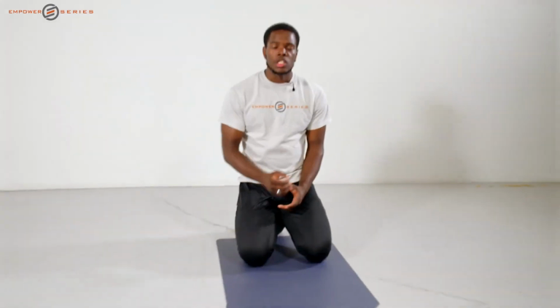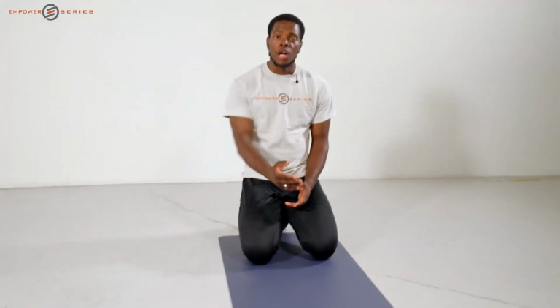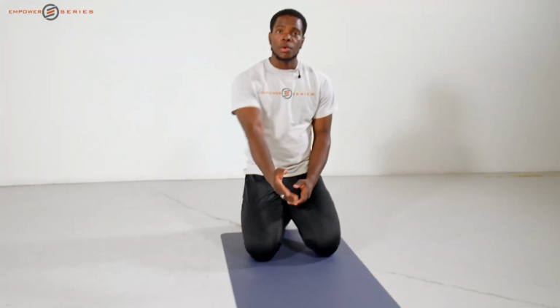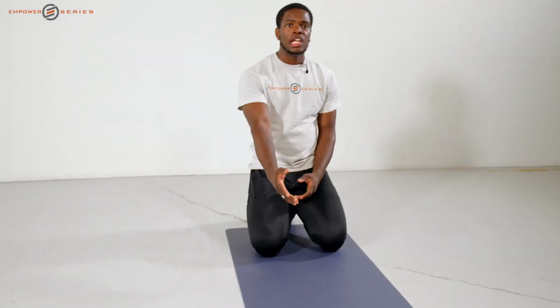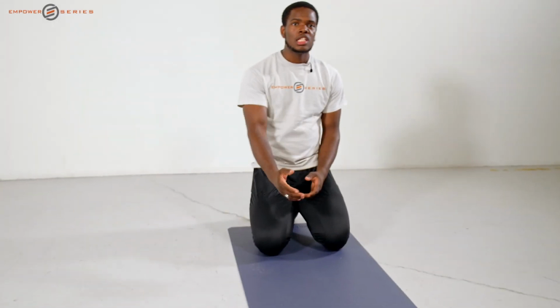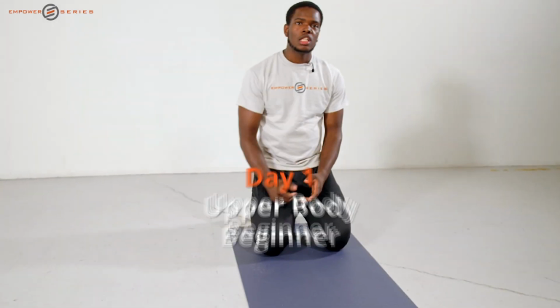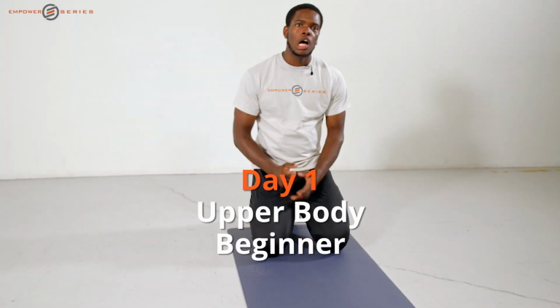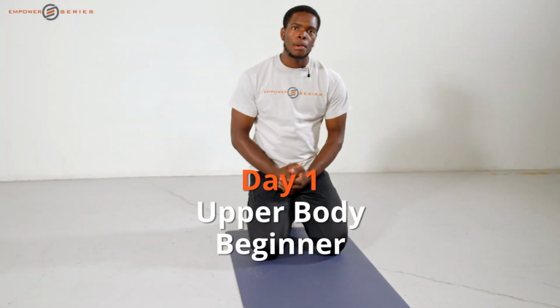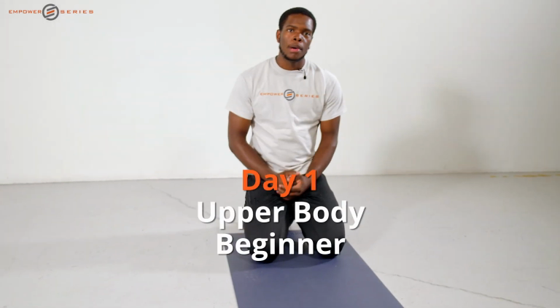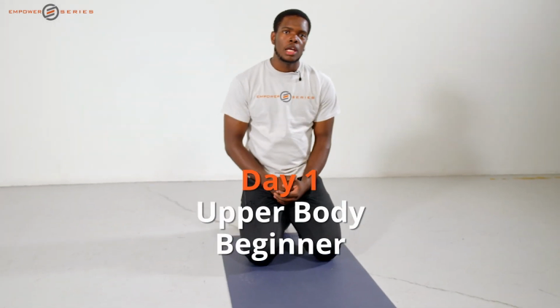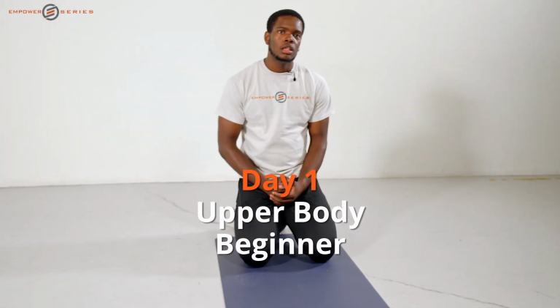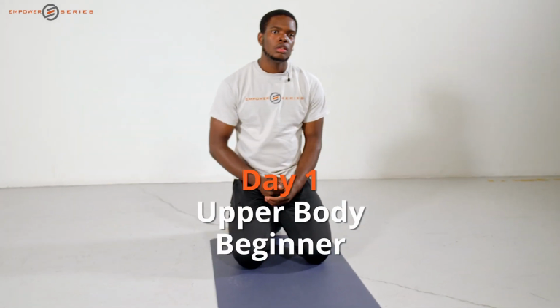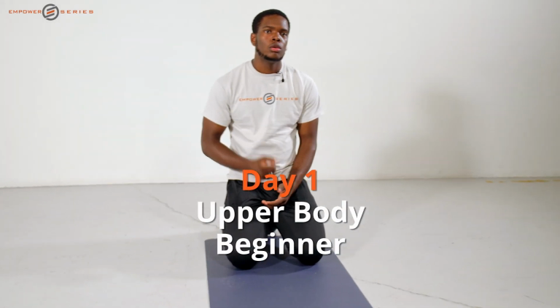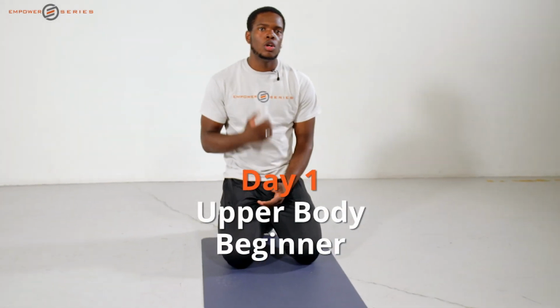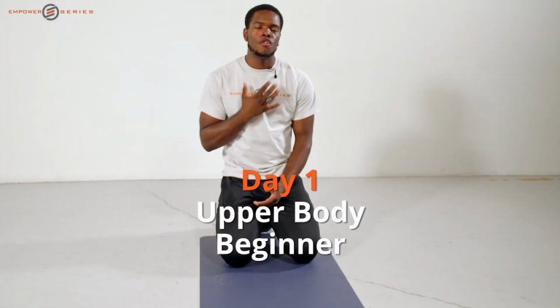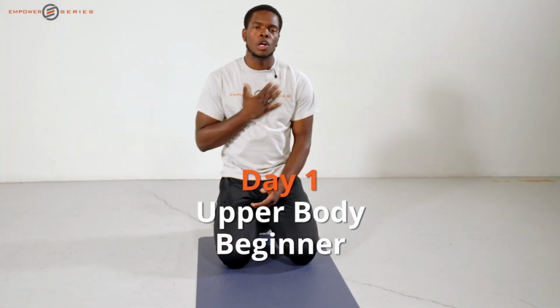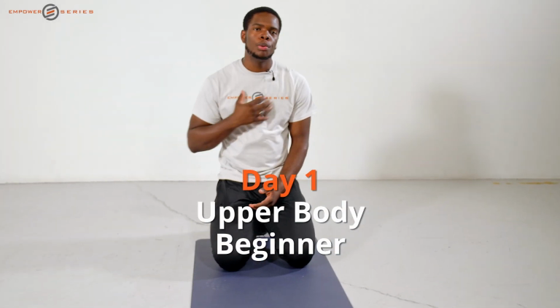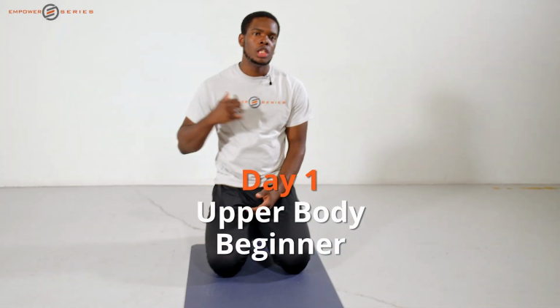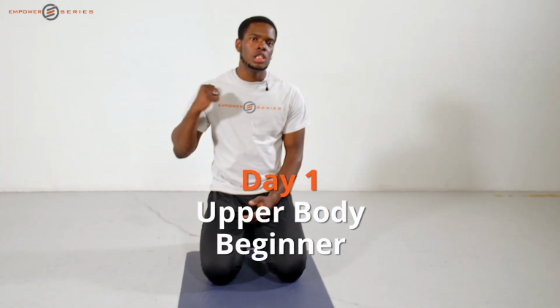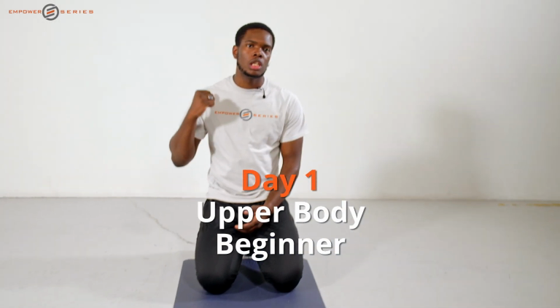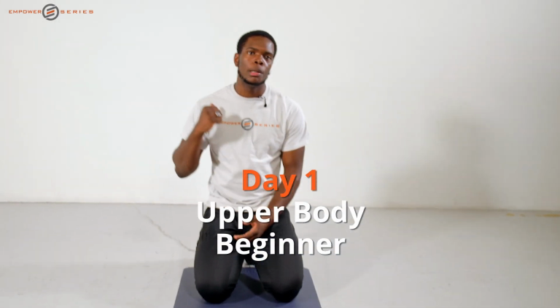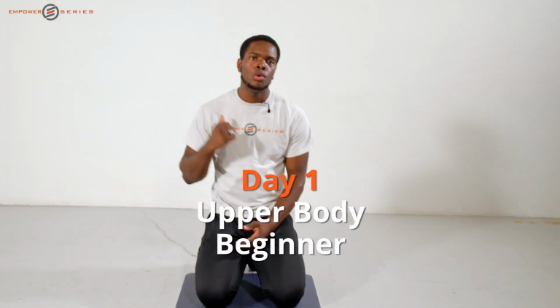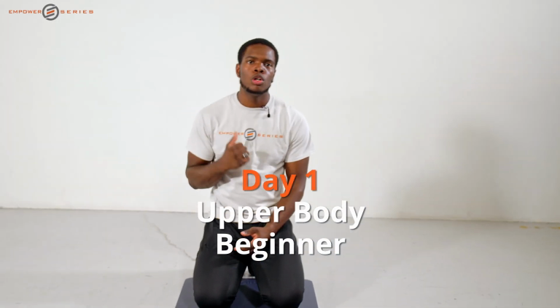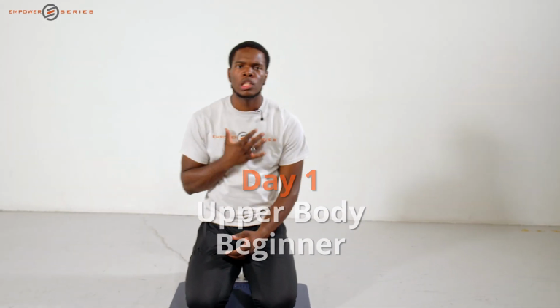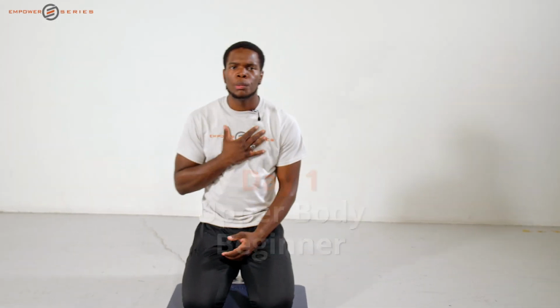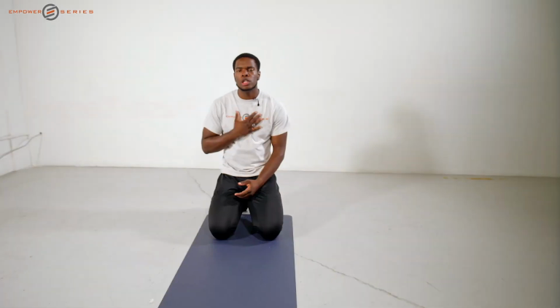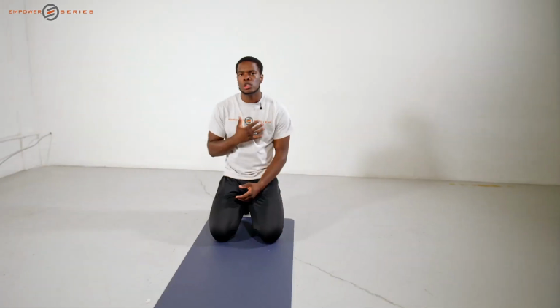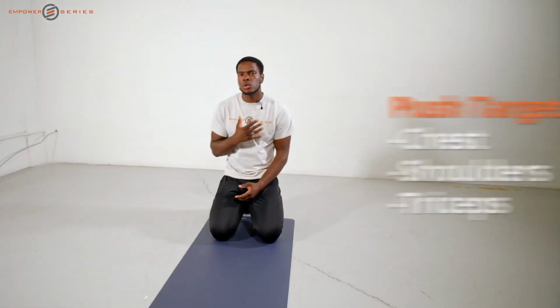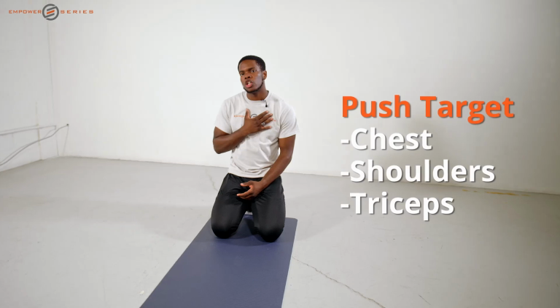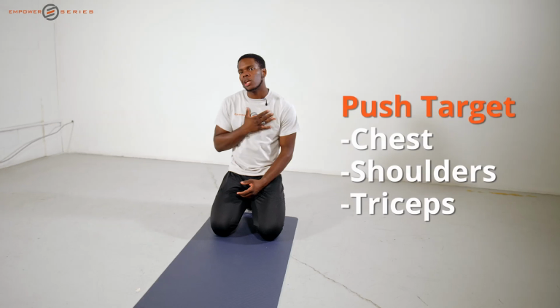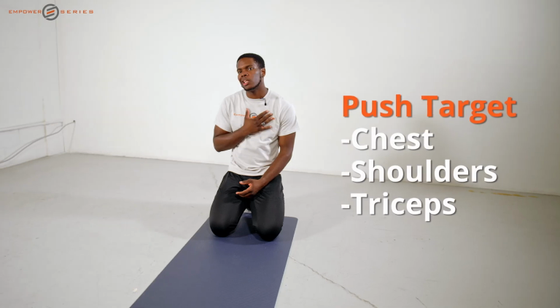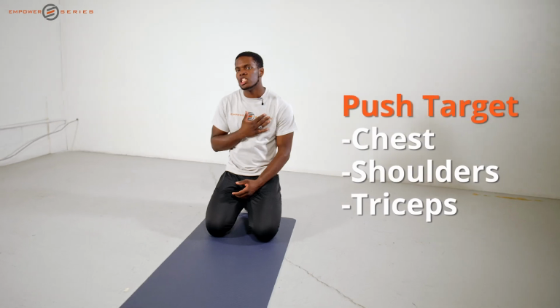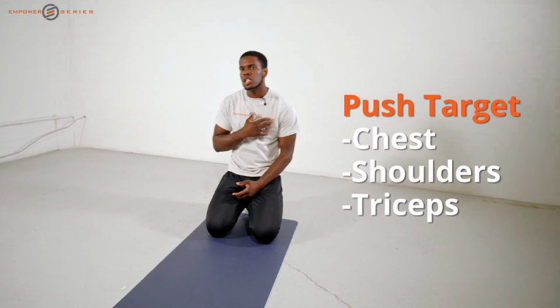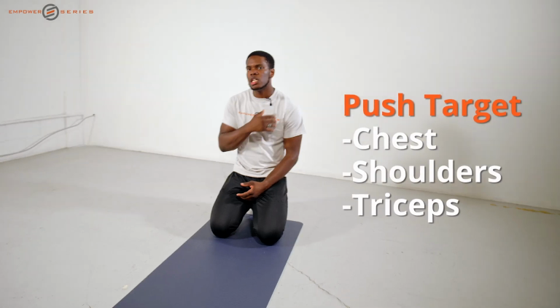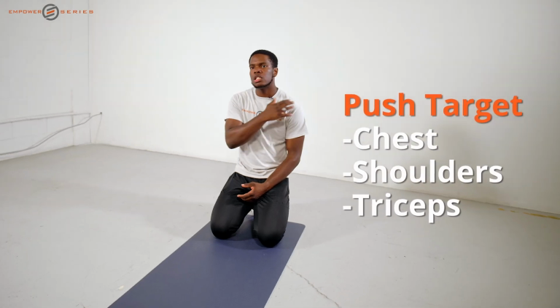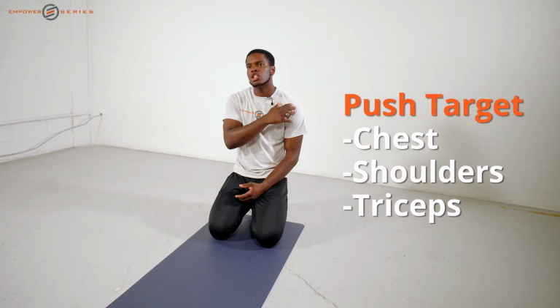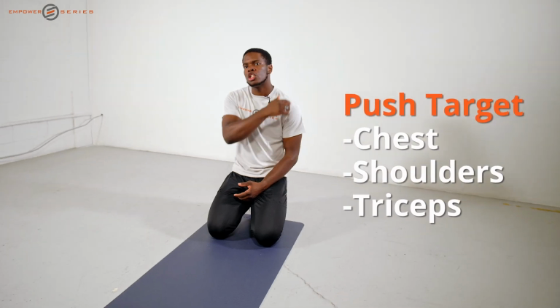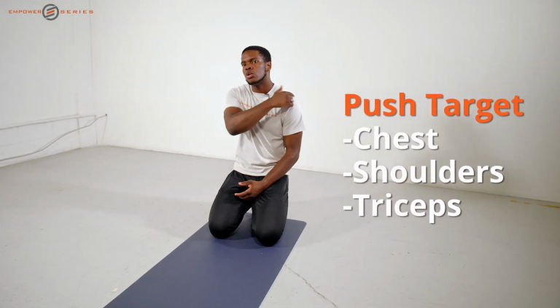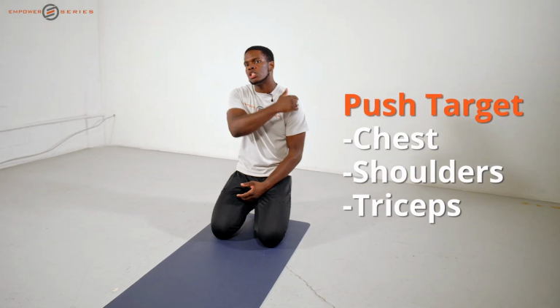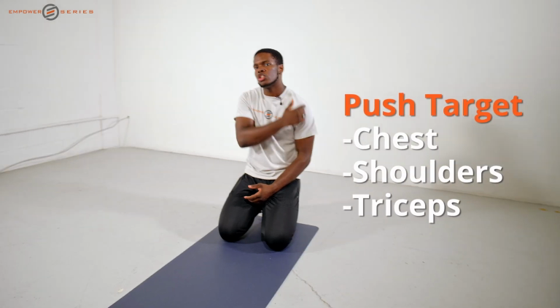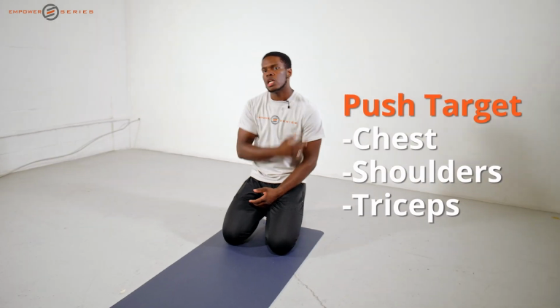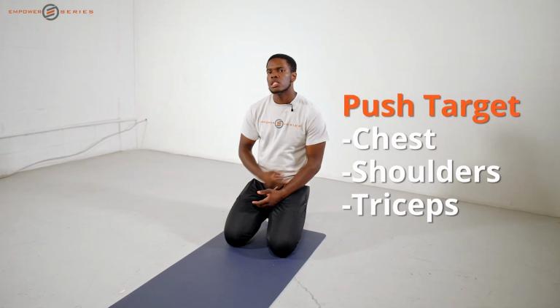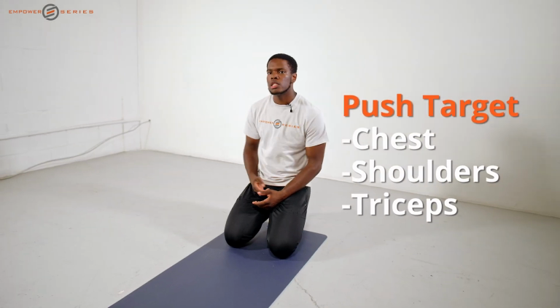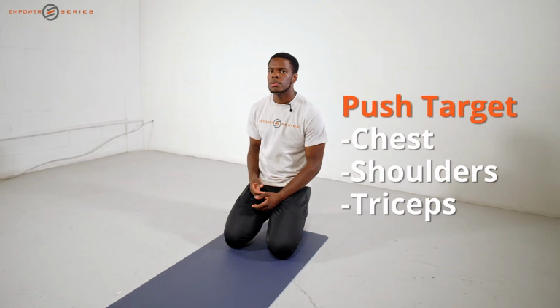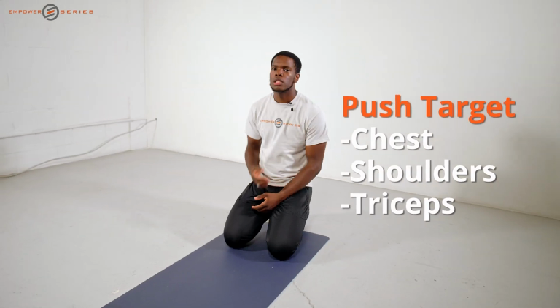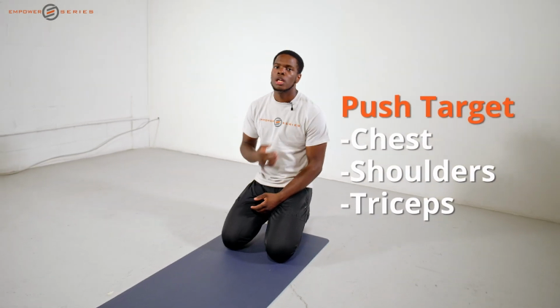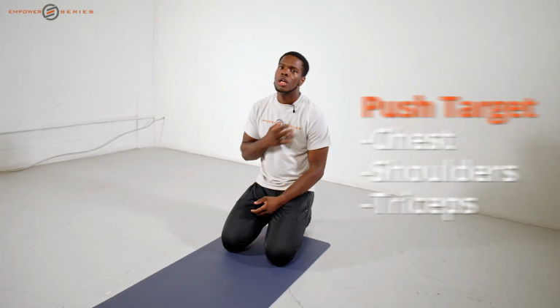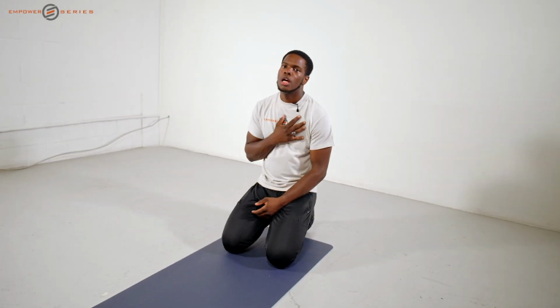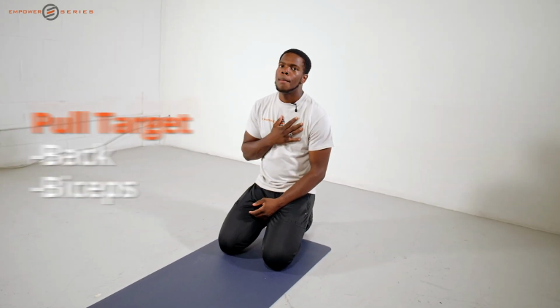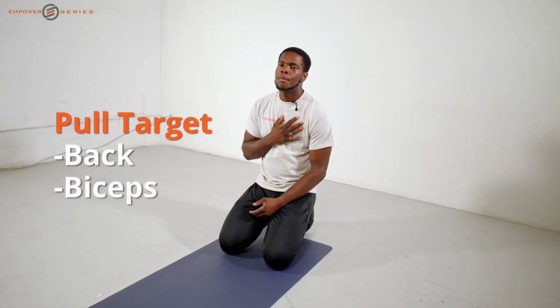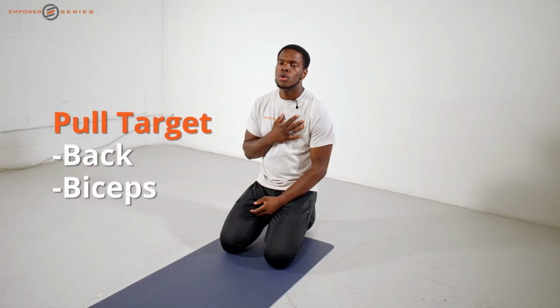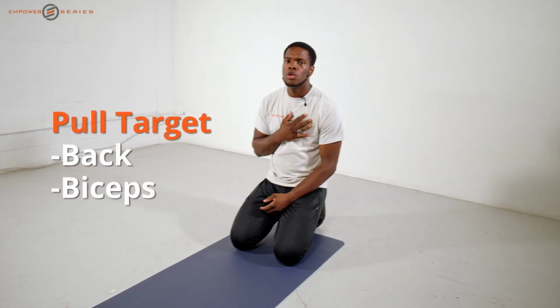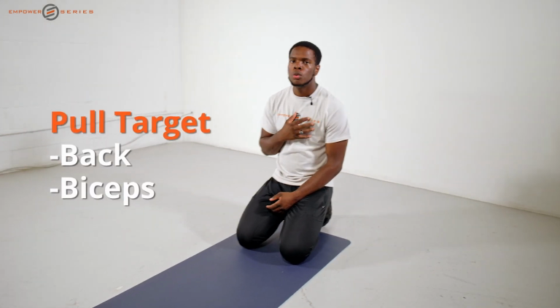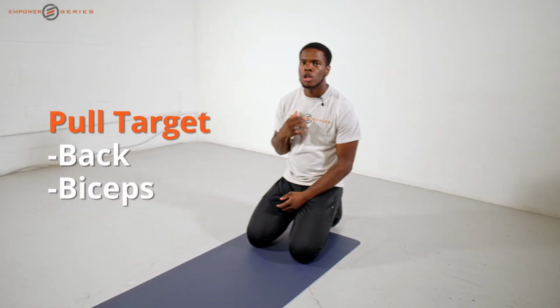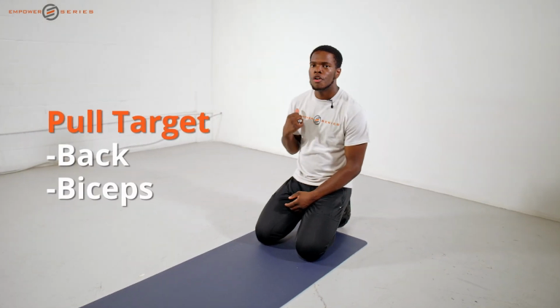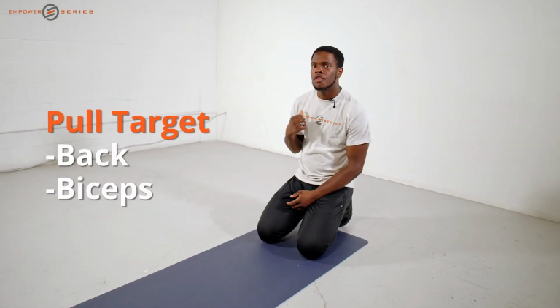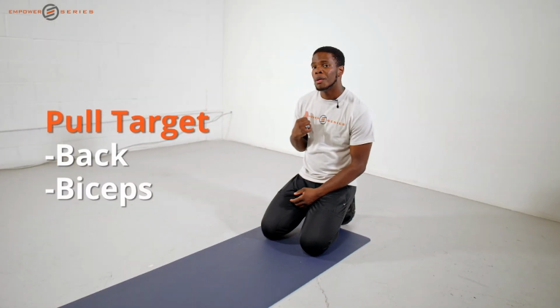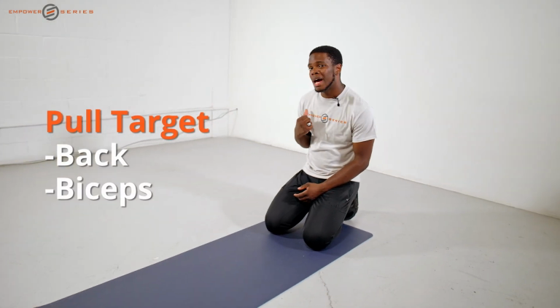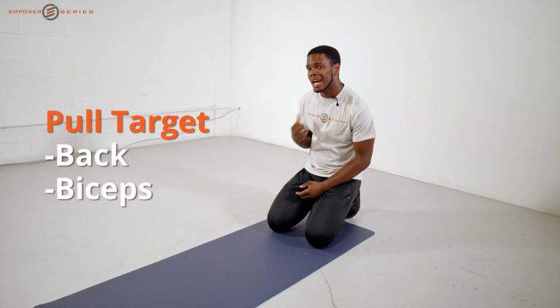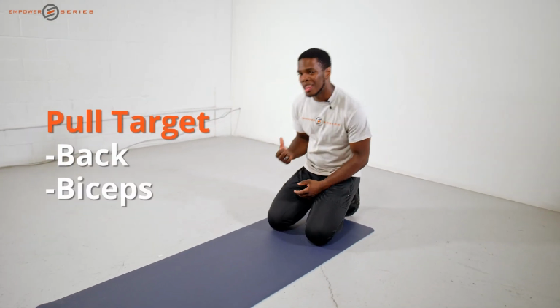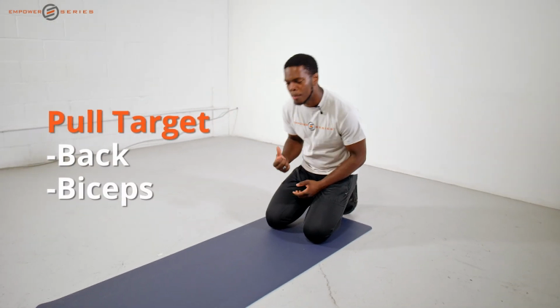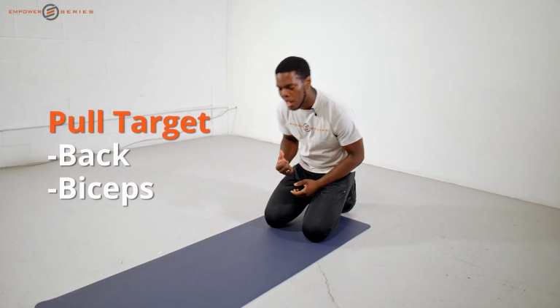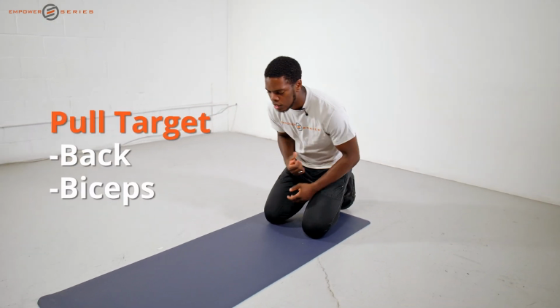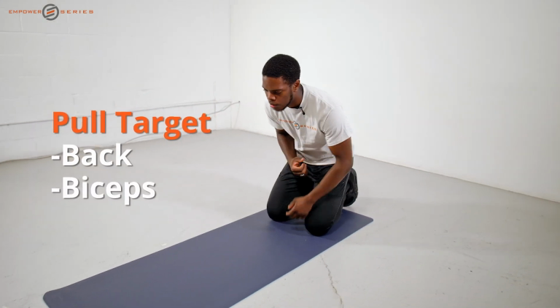Today we're getting into the upper body. We're going for a push and a pull. With the push, we're targeting the chest, shoulders, and triceps. For the pull, we're going for the back and the biceps.